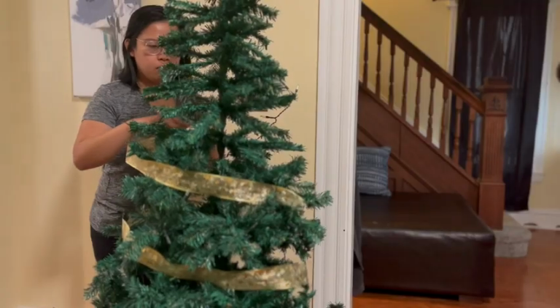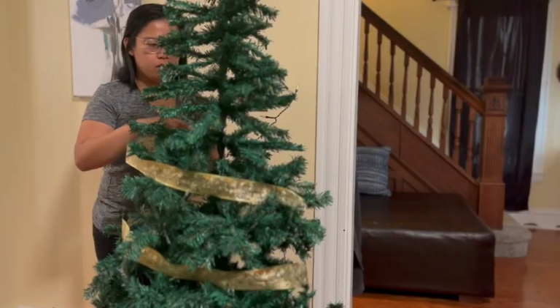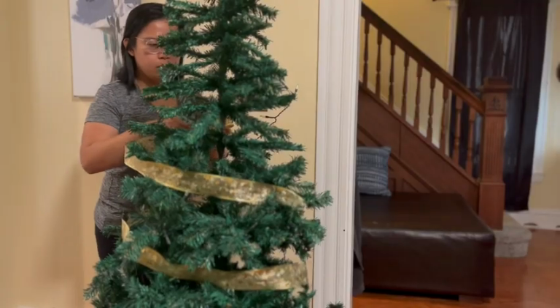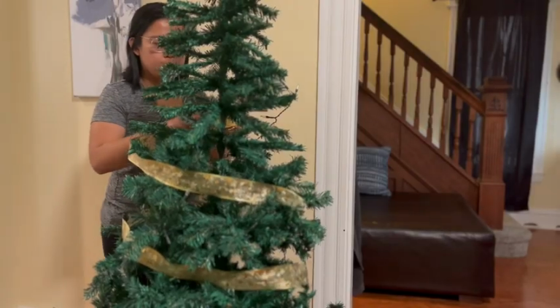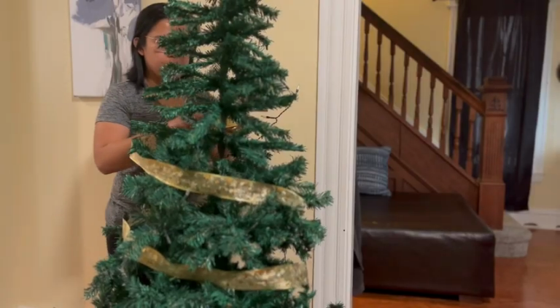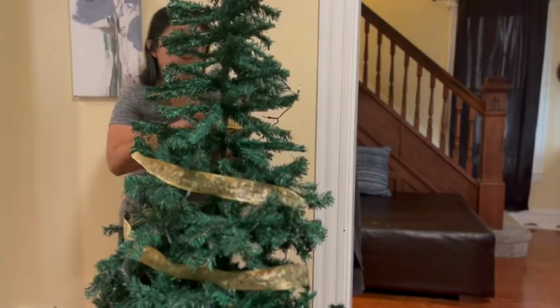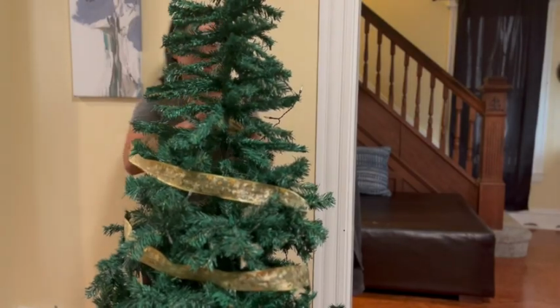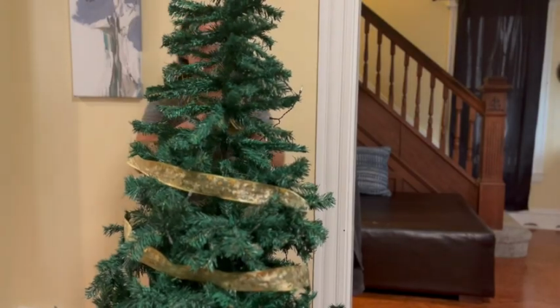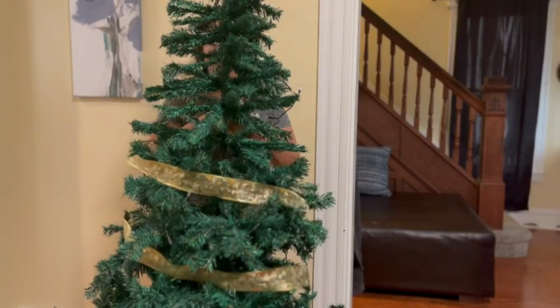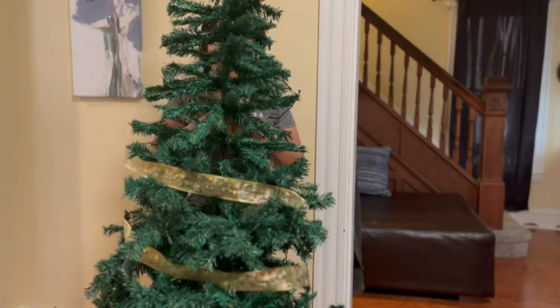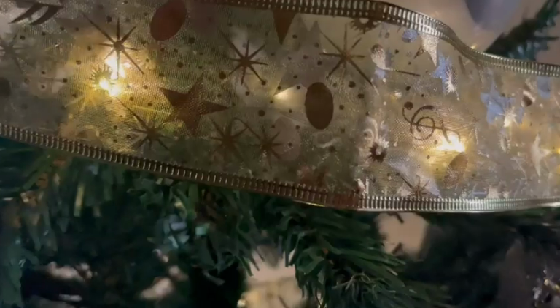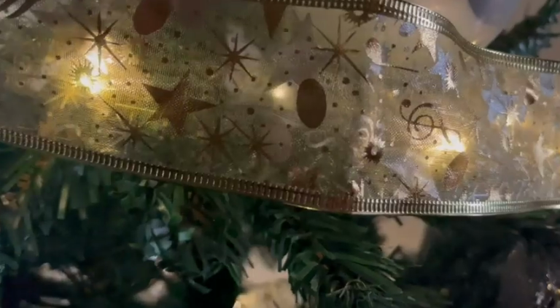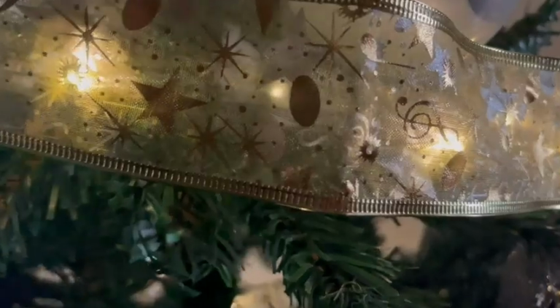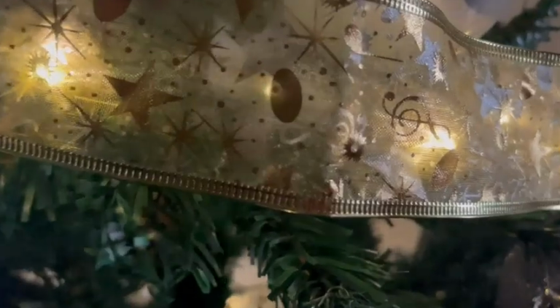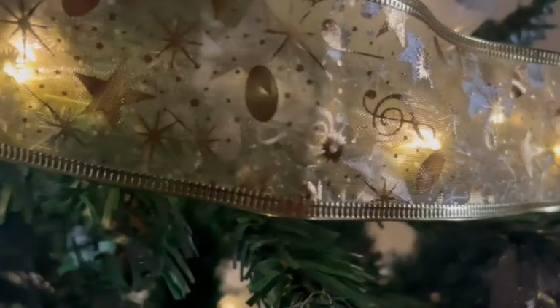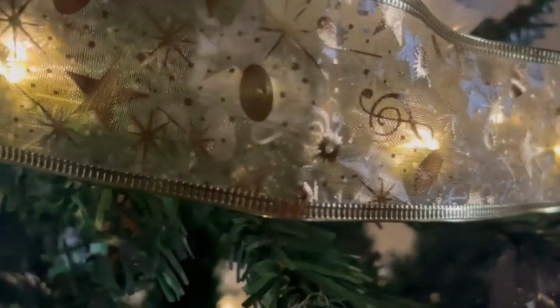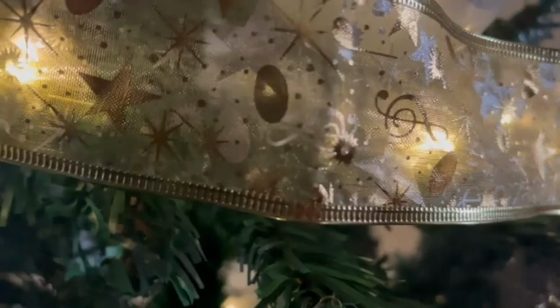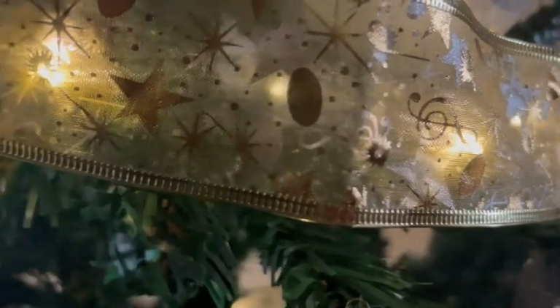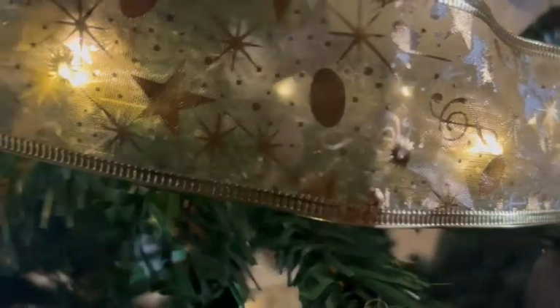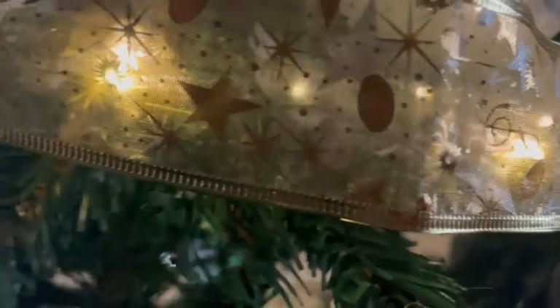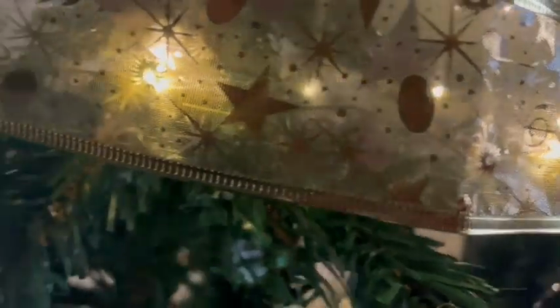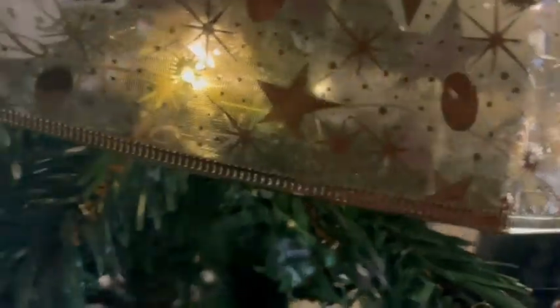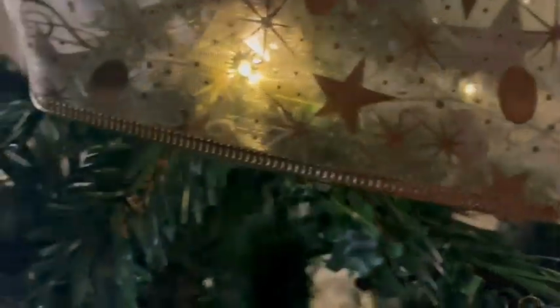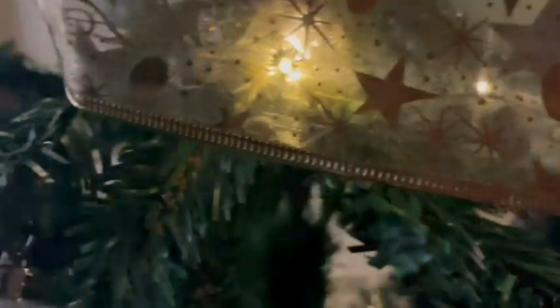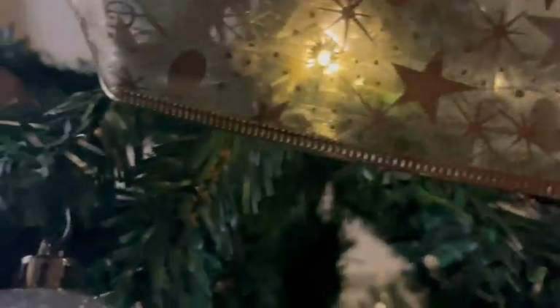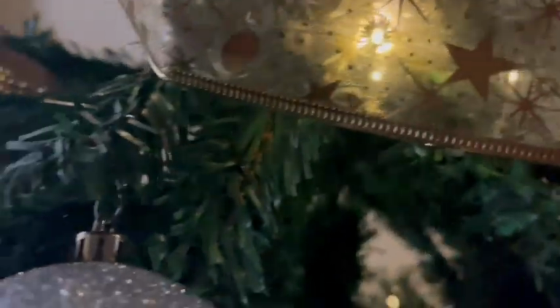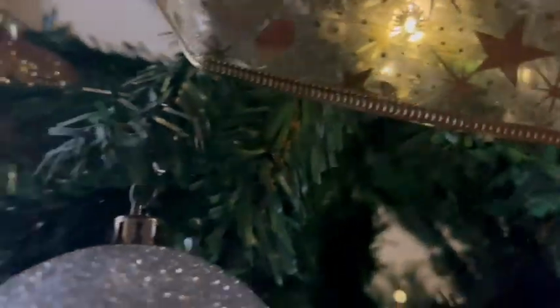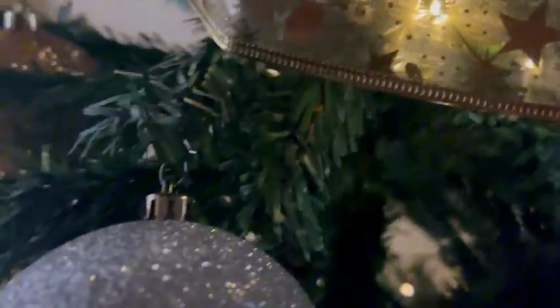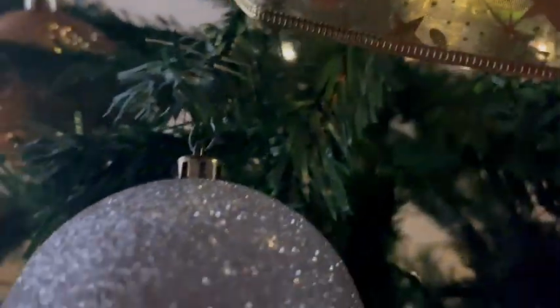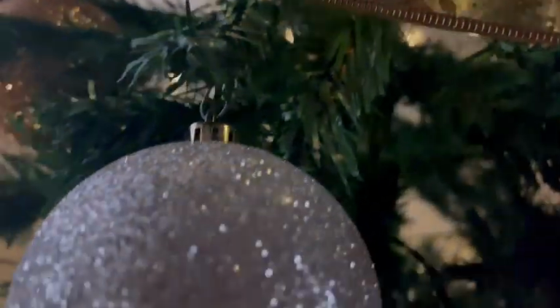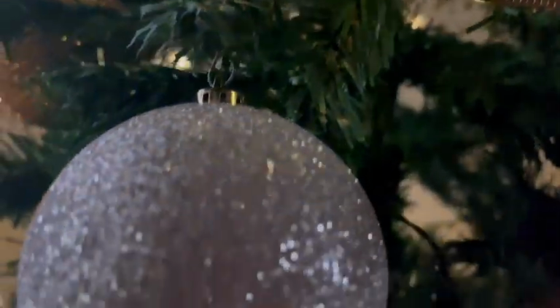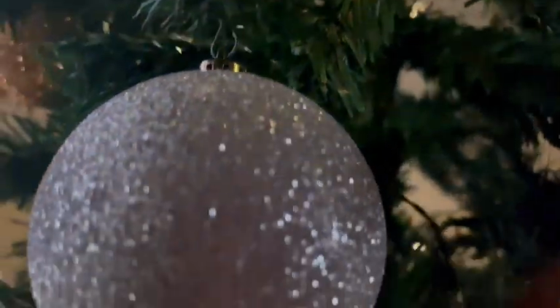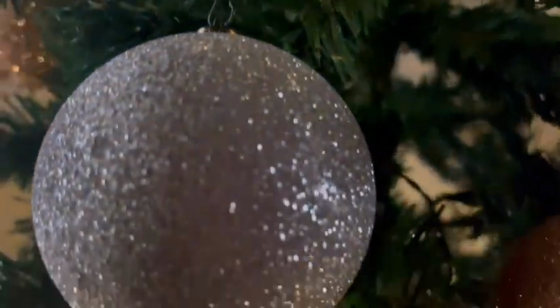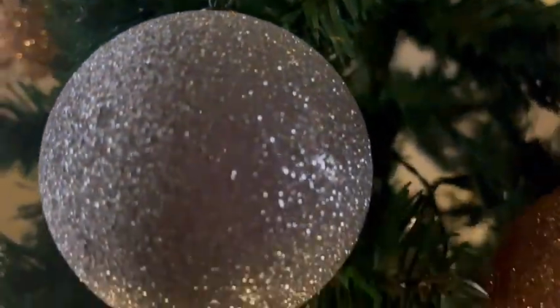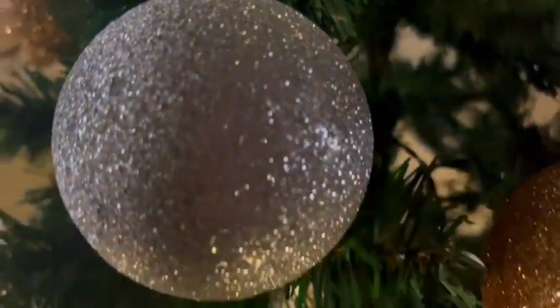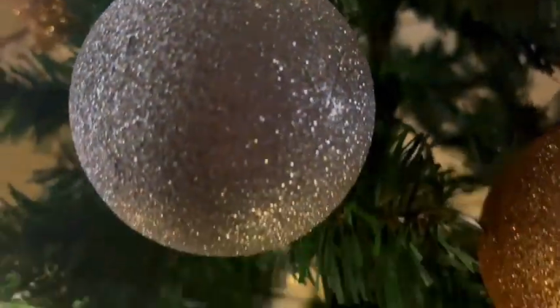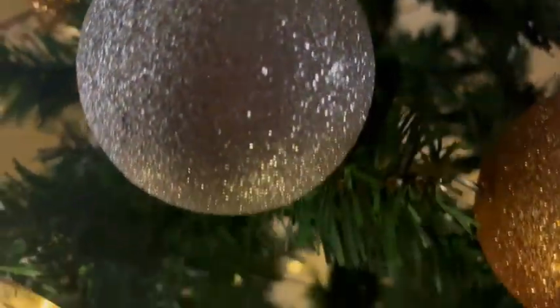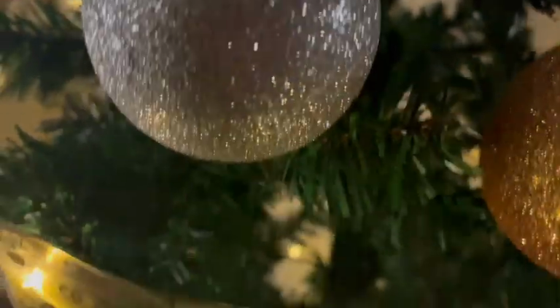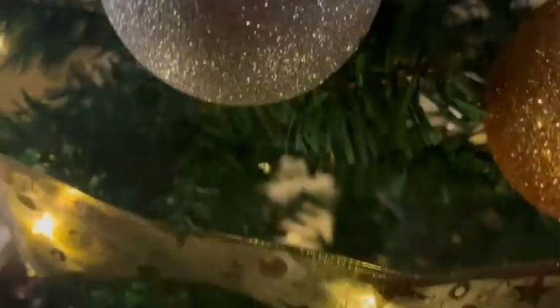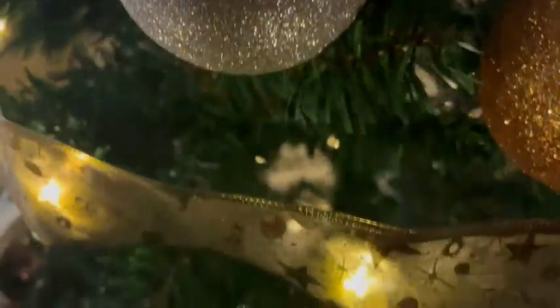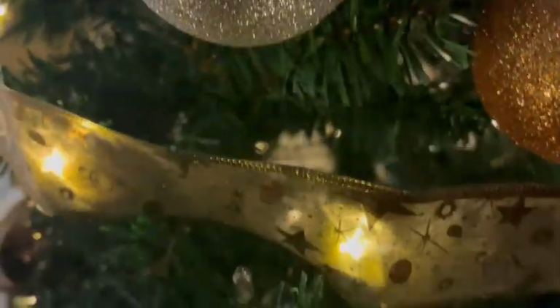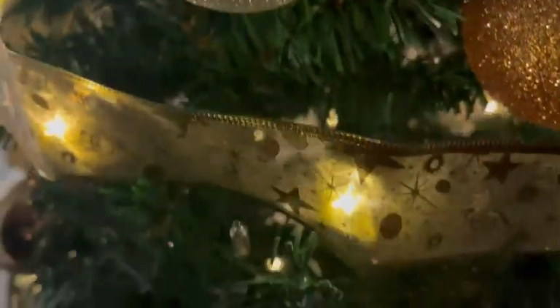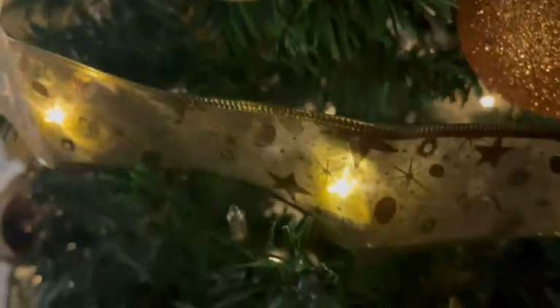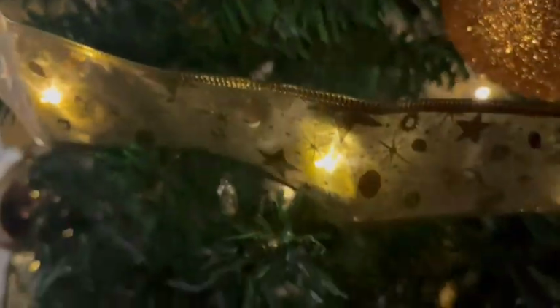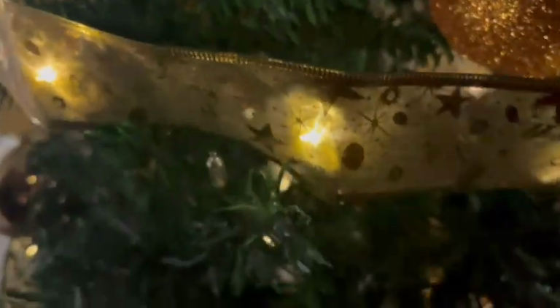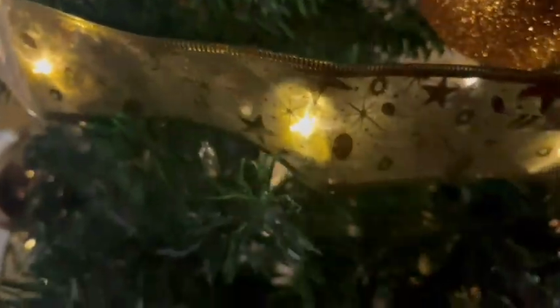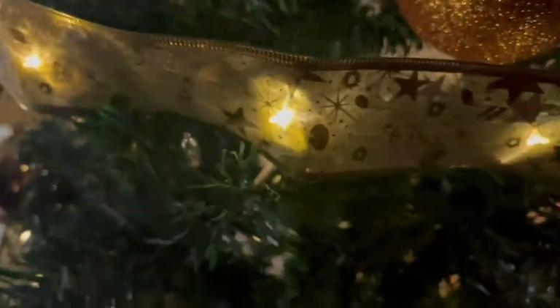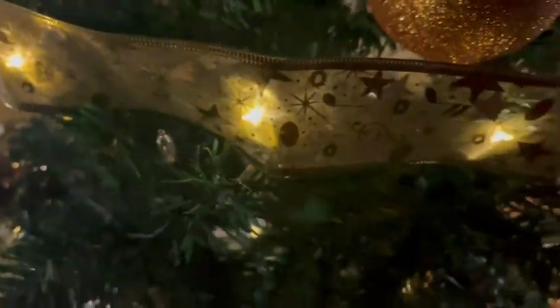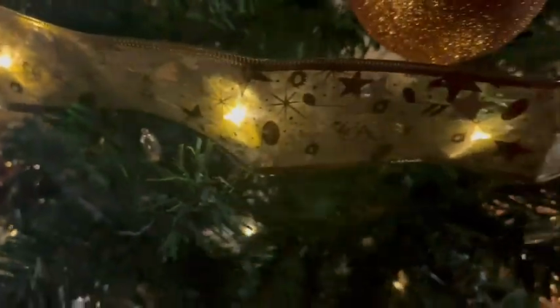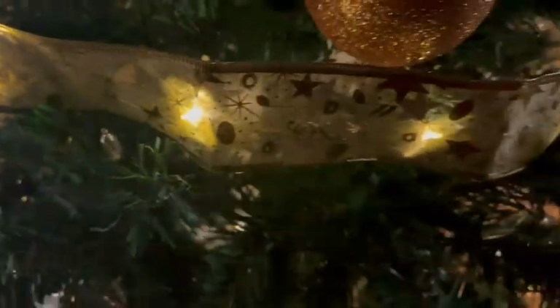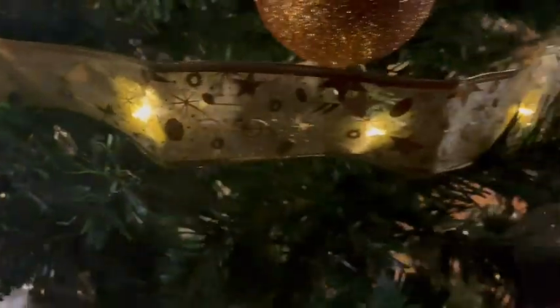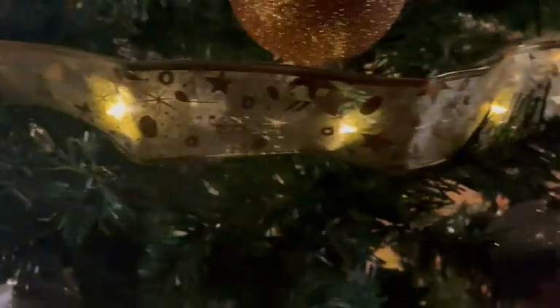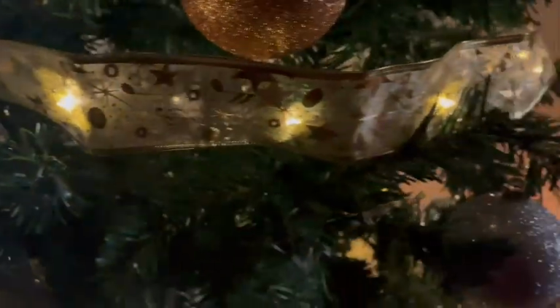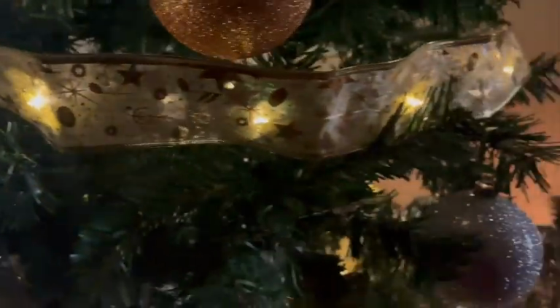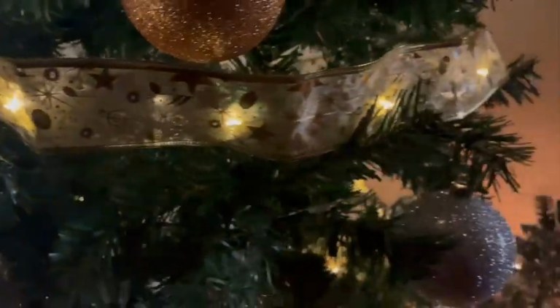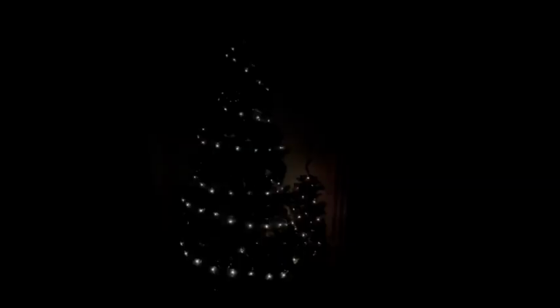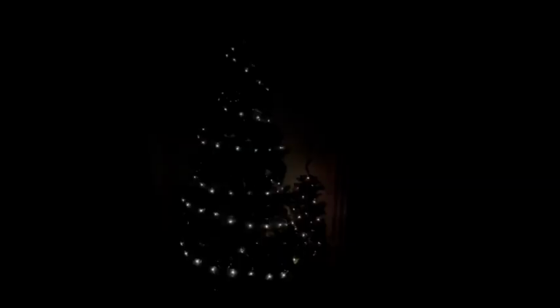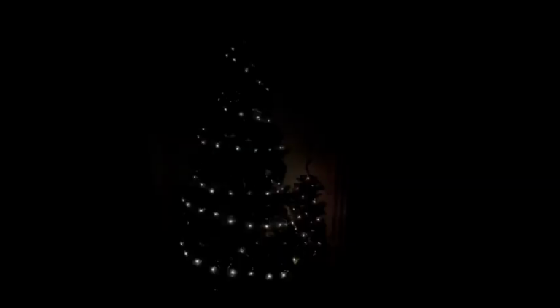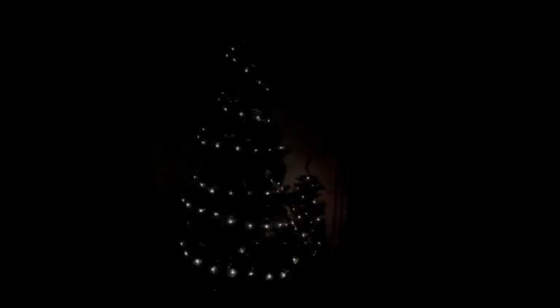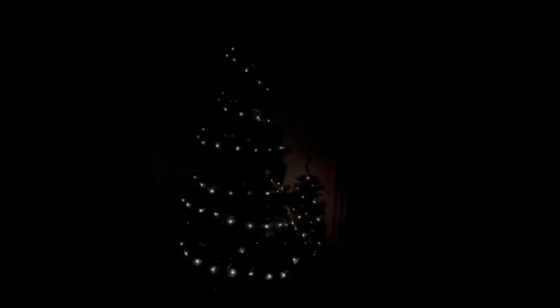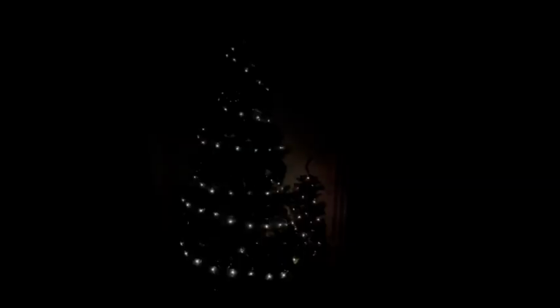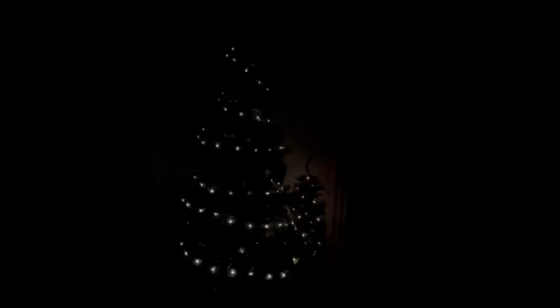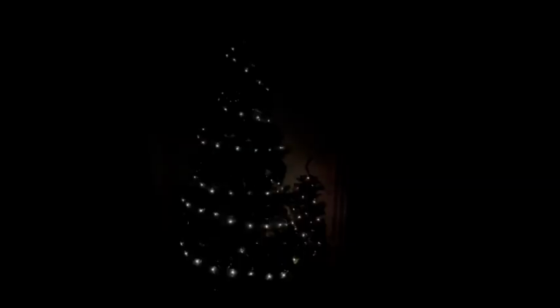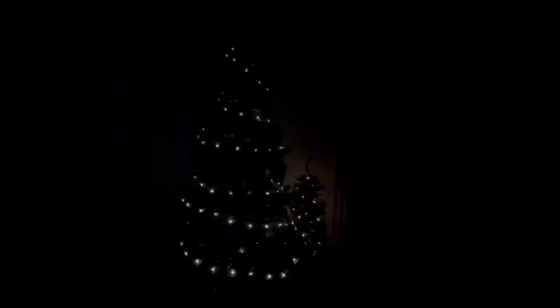First off, these are not your average string lights. They're so versatile — whether indoors or outdoors, these lights hold up.